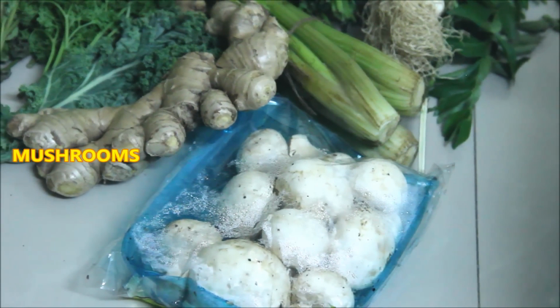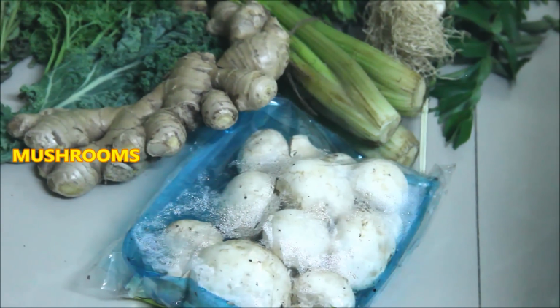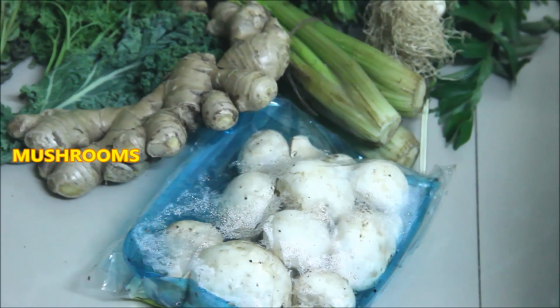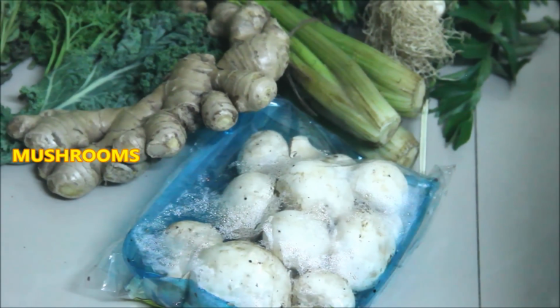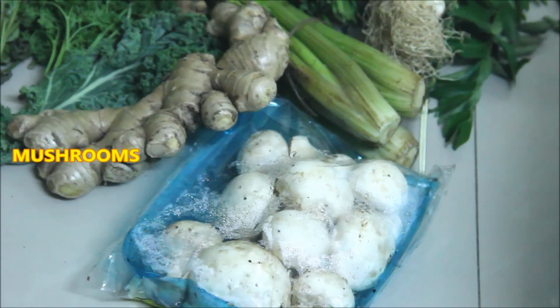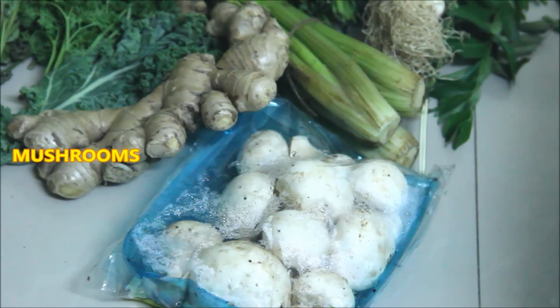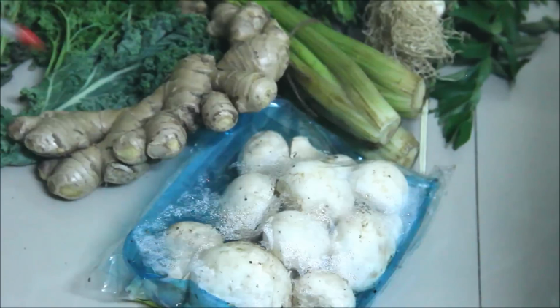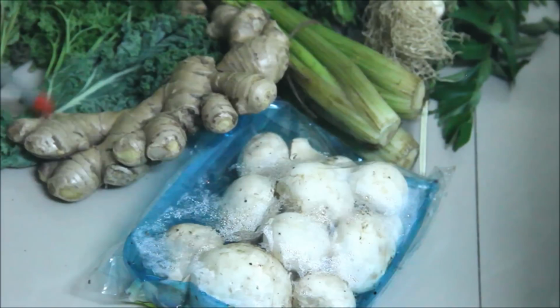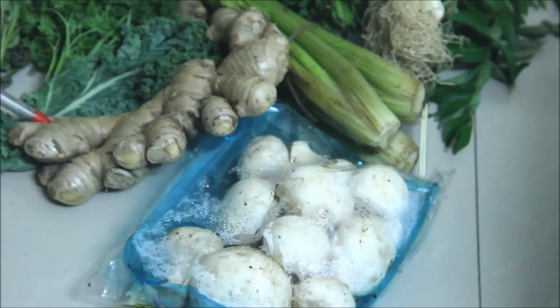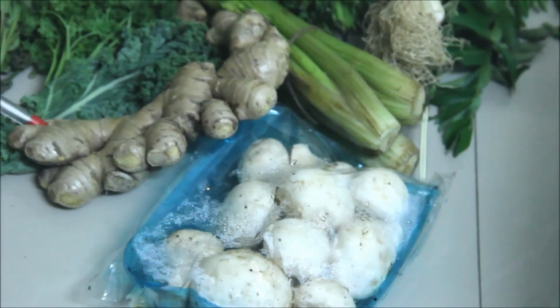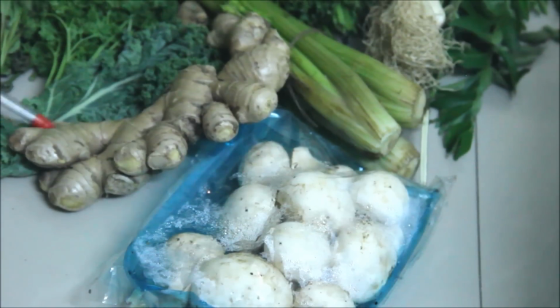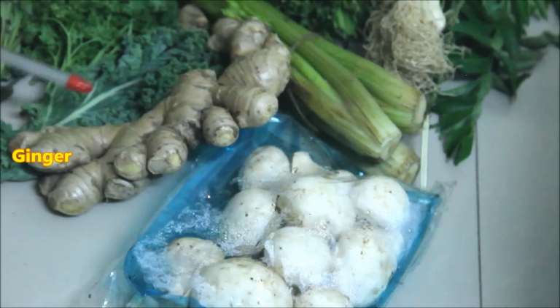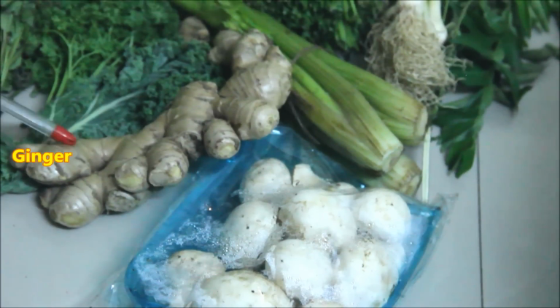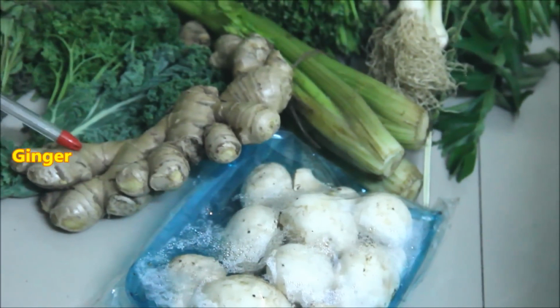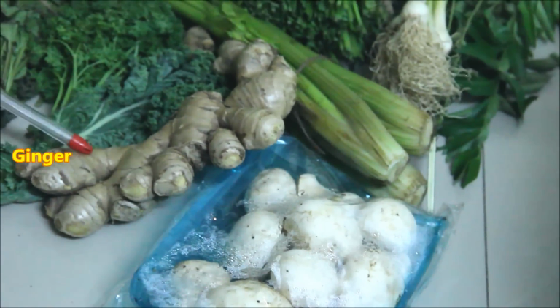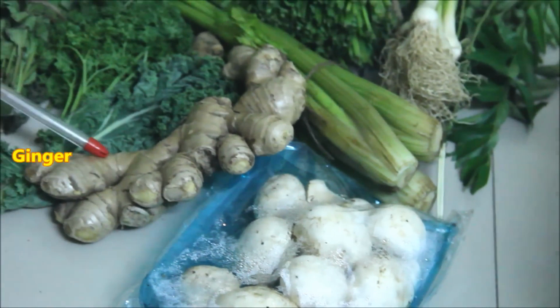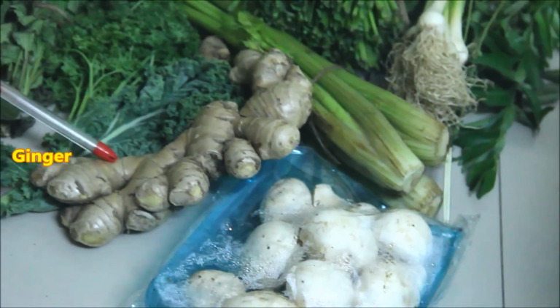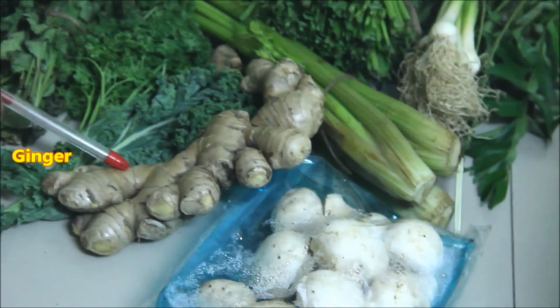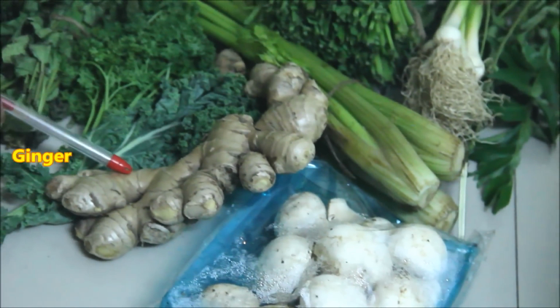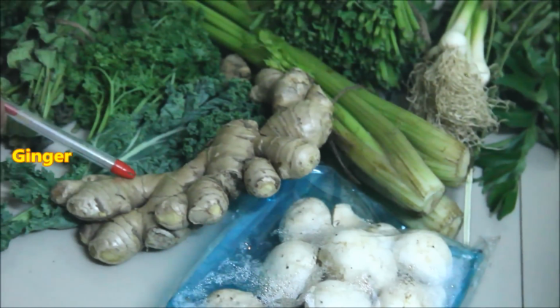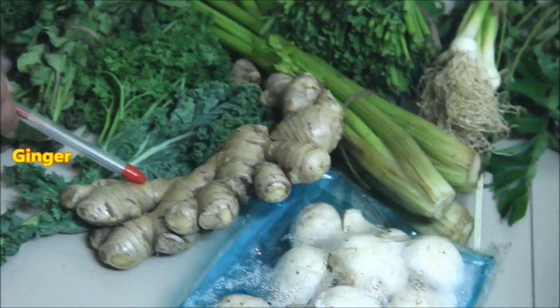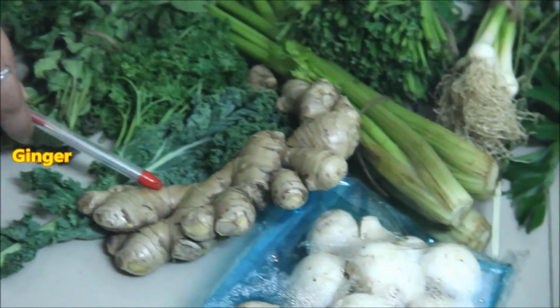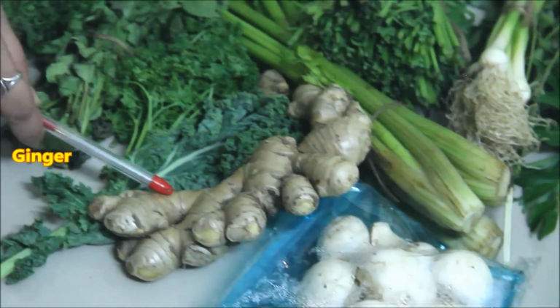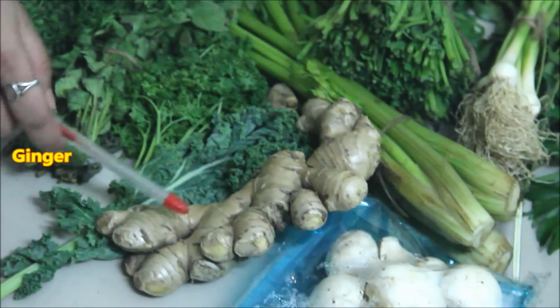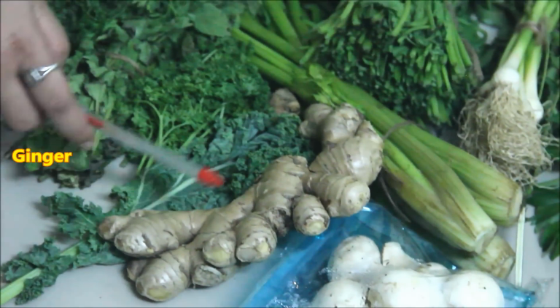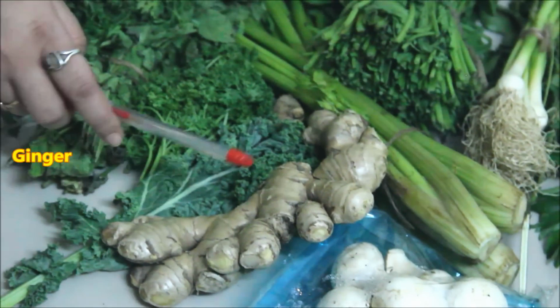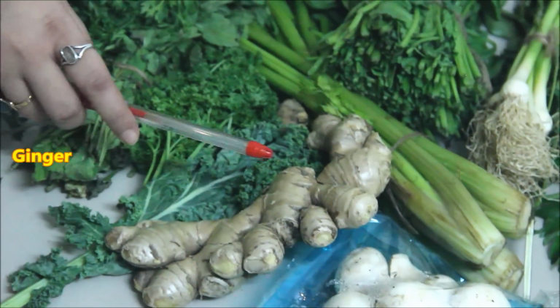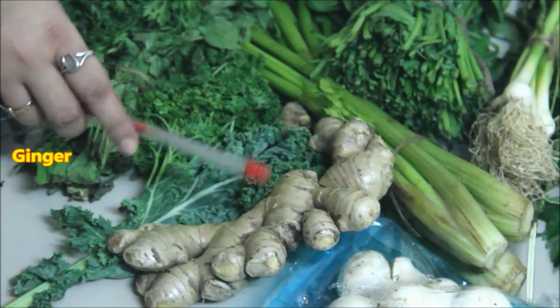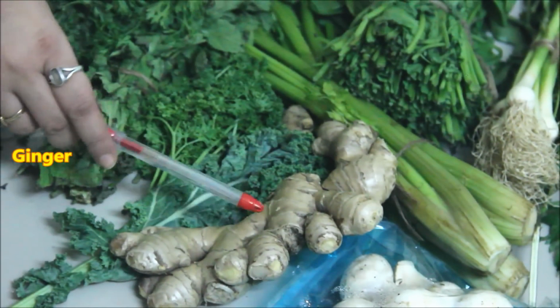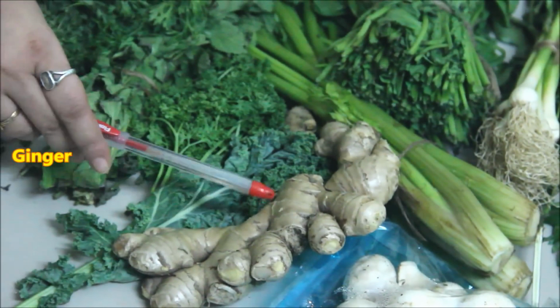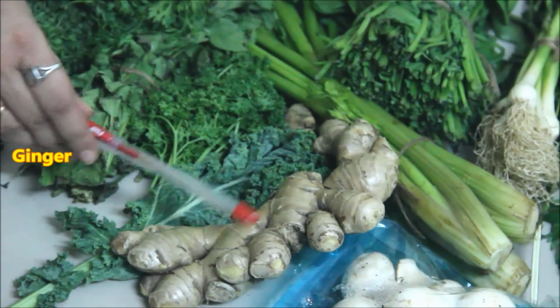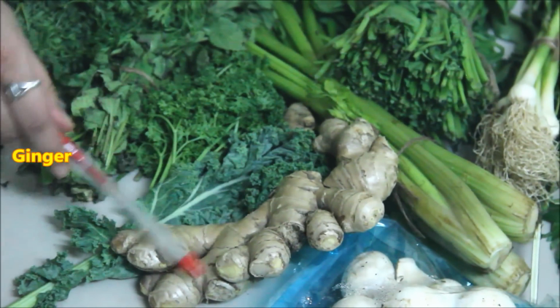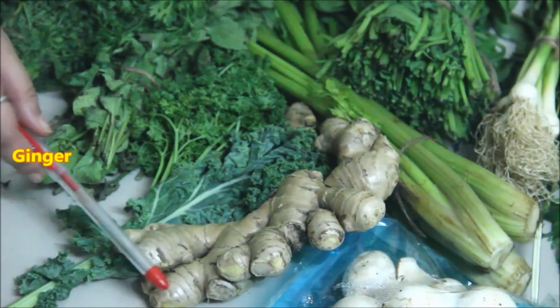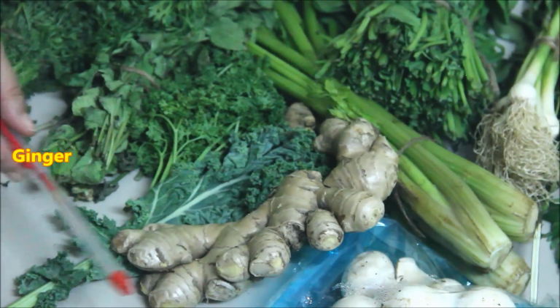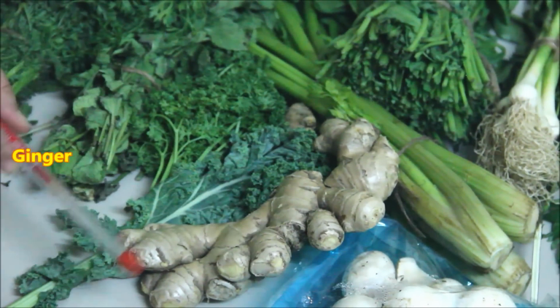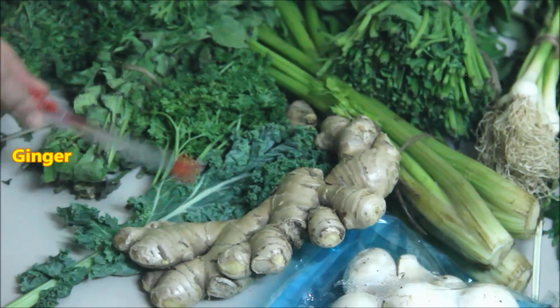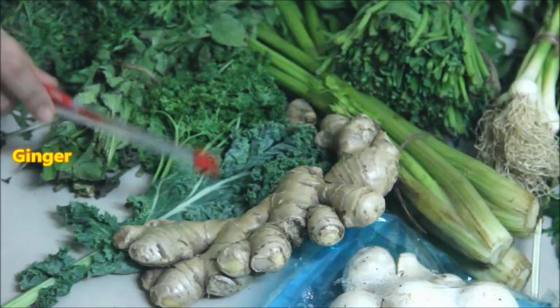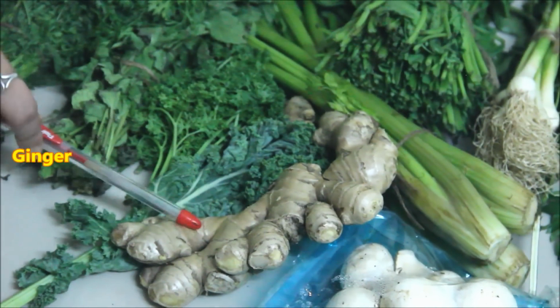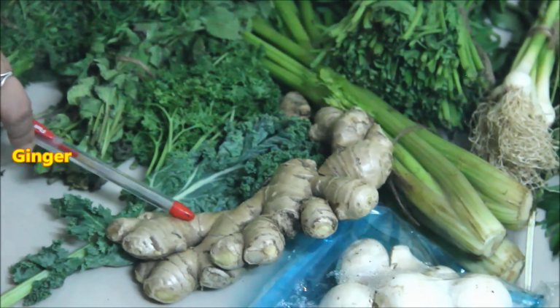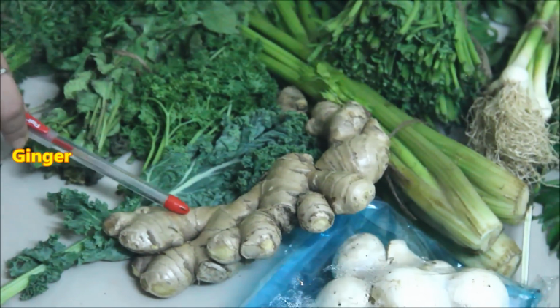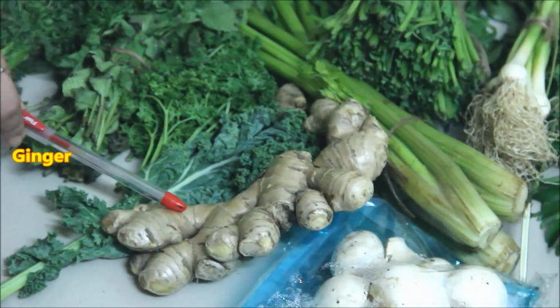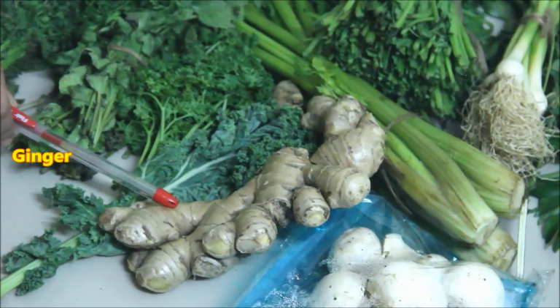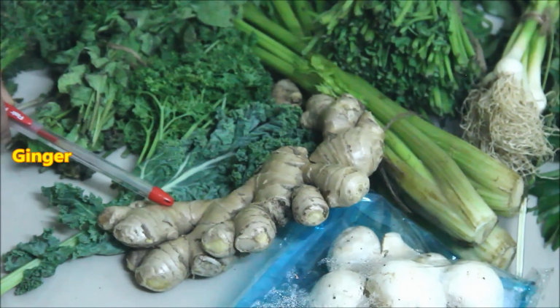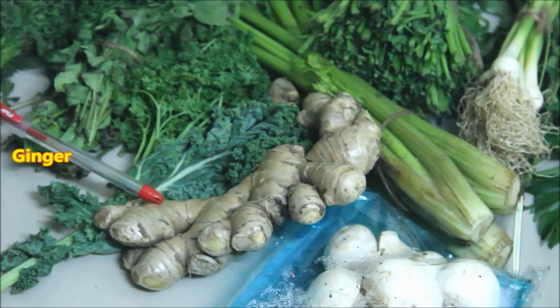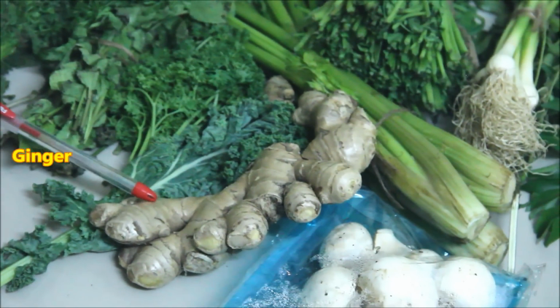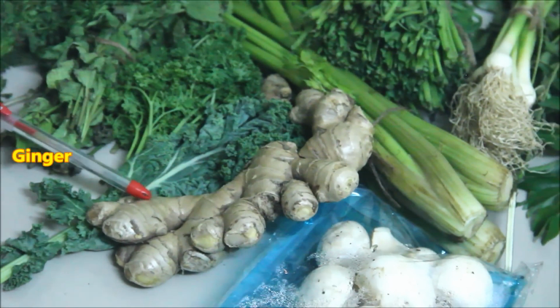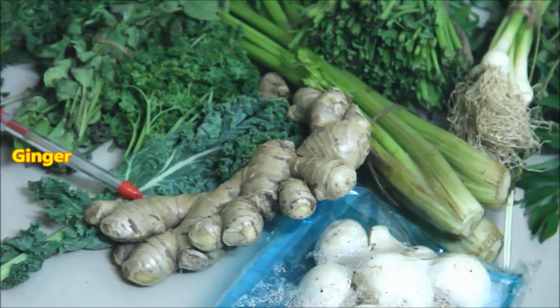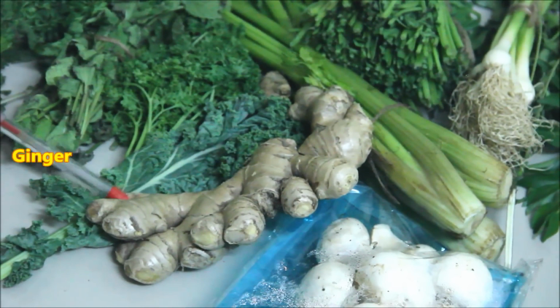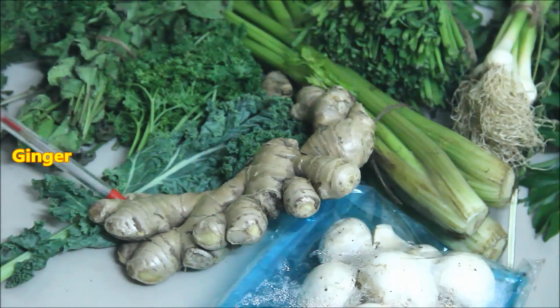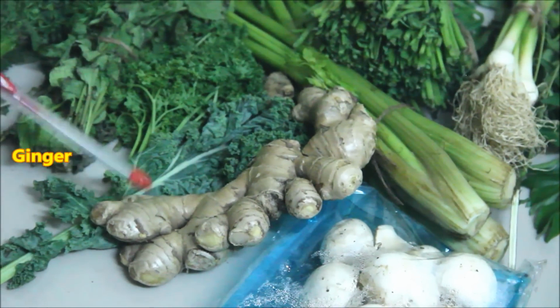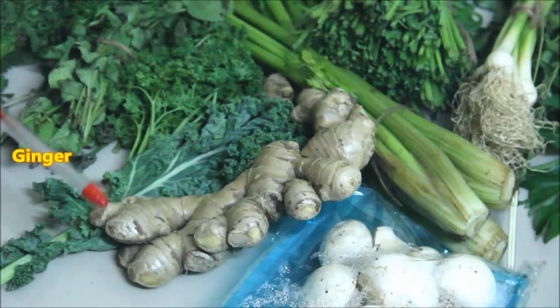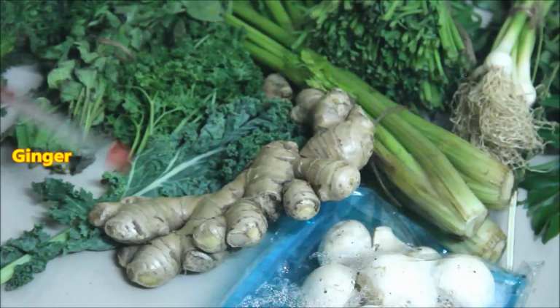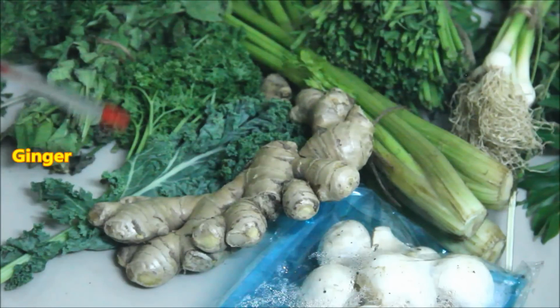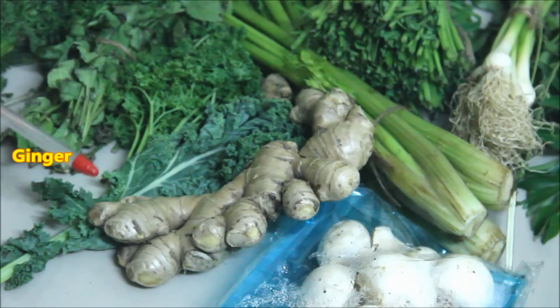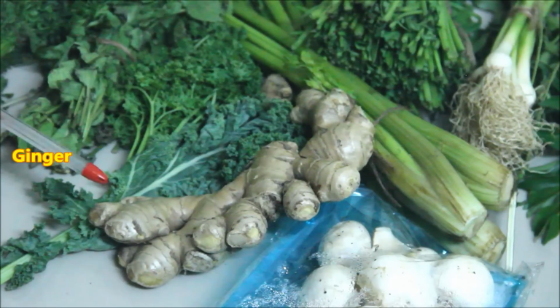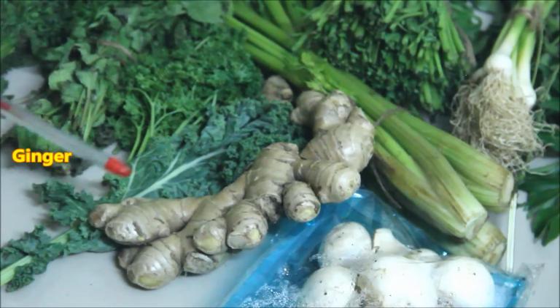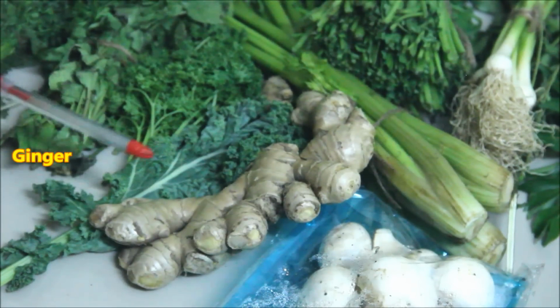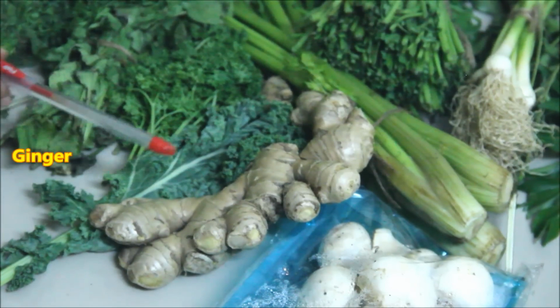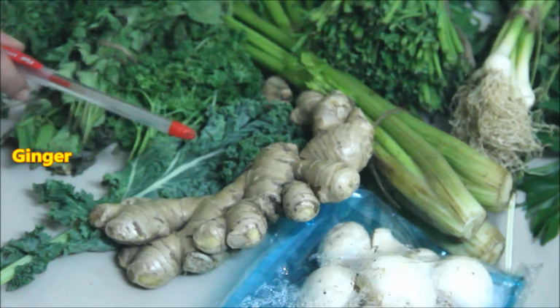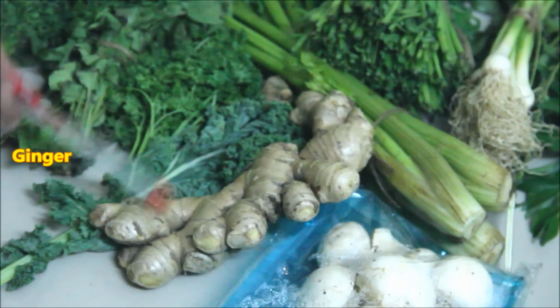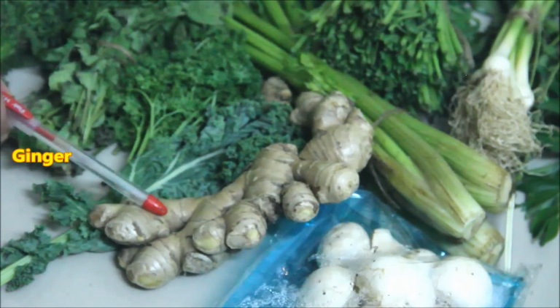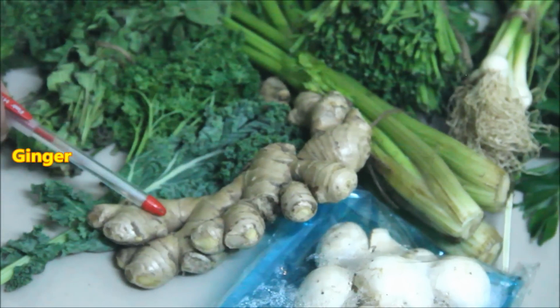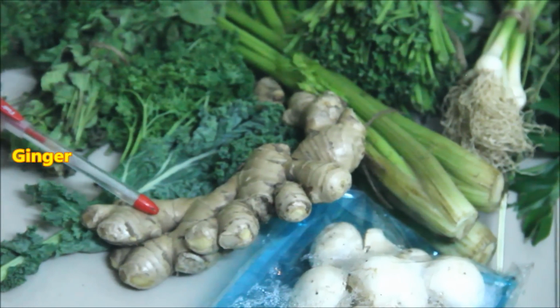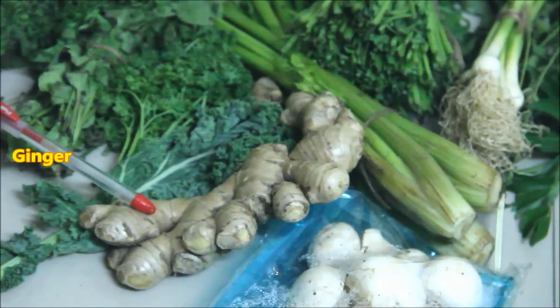I eat a lot of ginger. I always take 1.5 kg of ginger — in my mind it is about 1 kg of ginger.